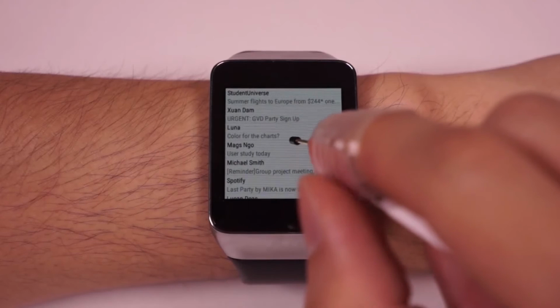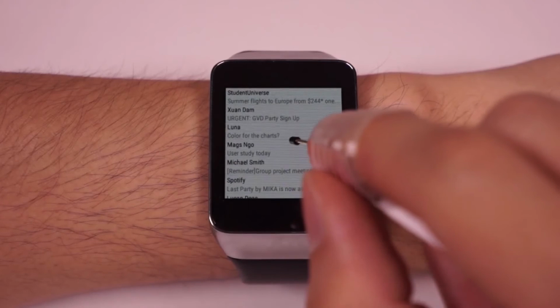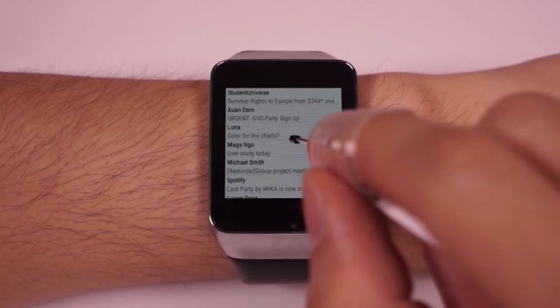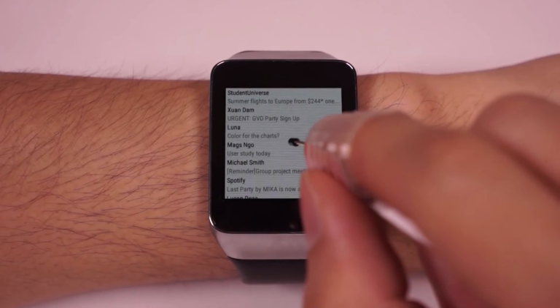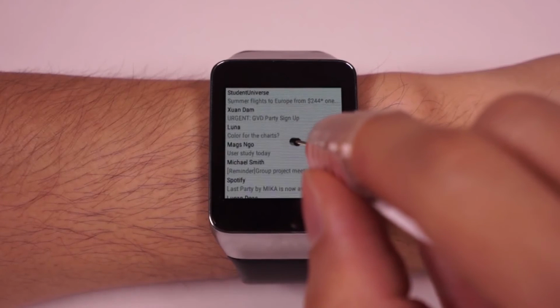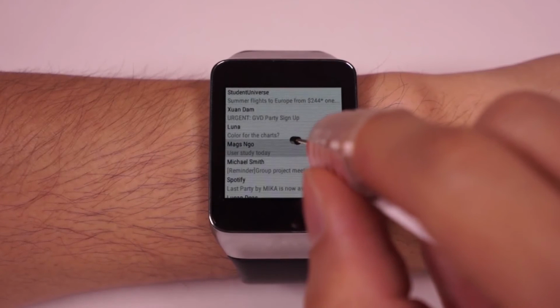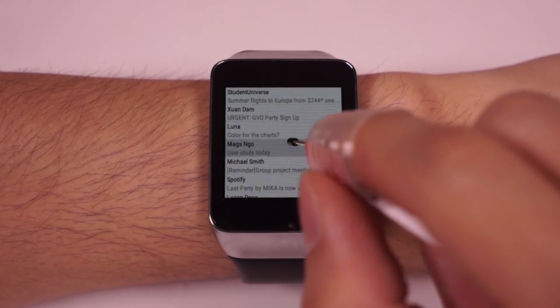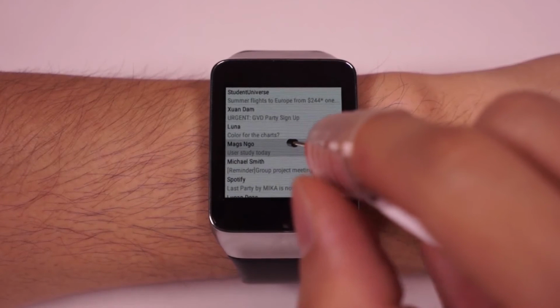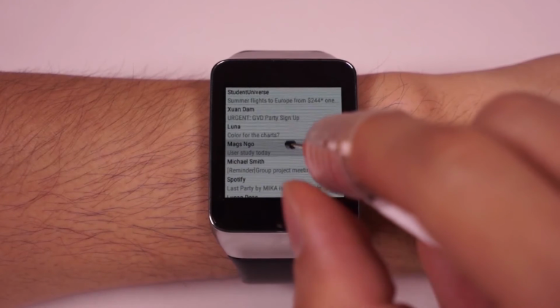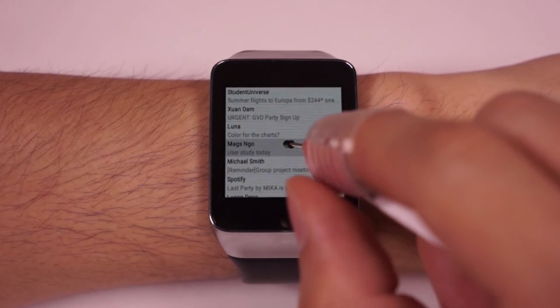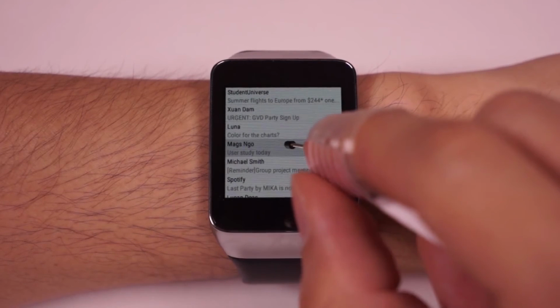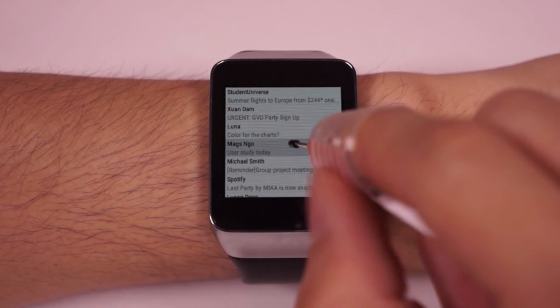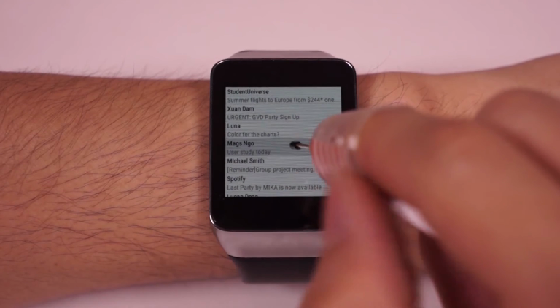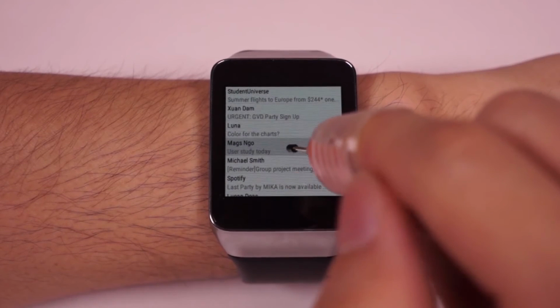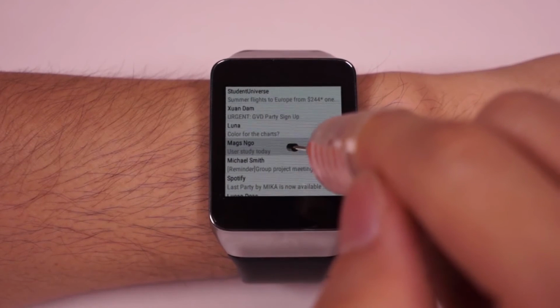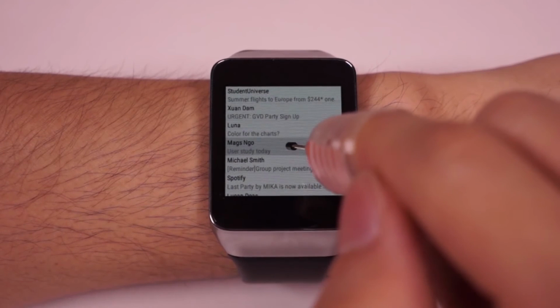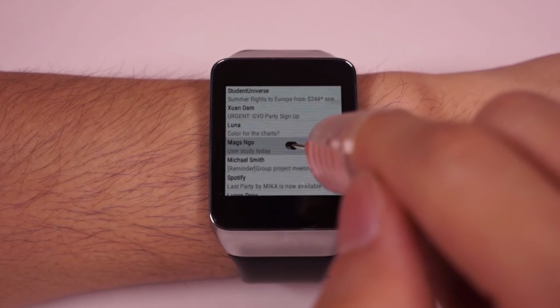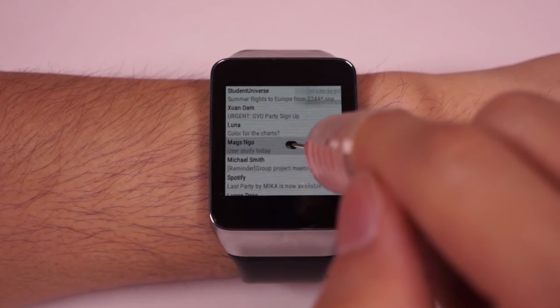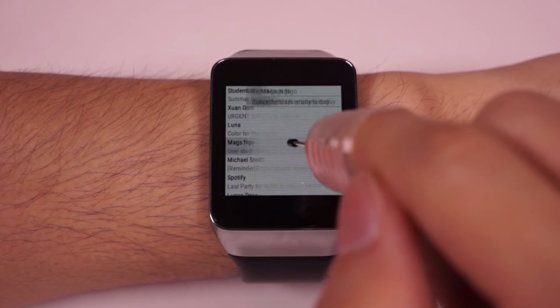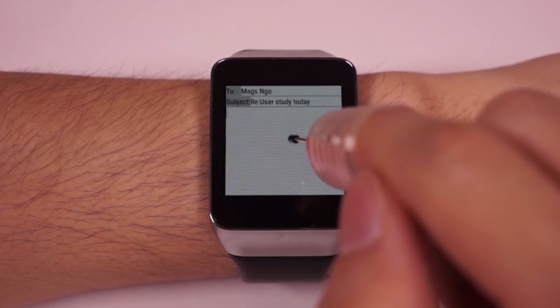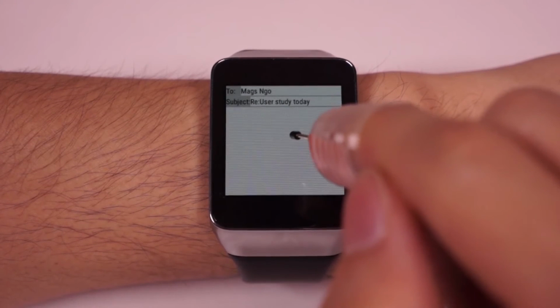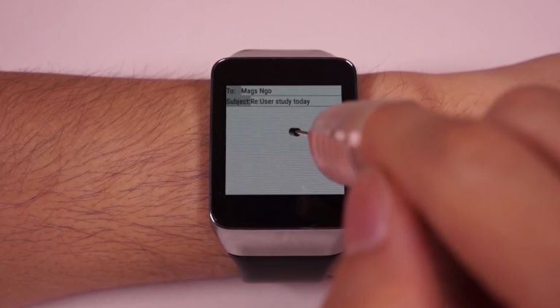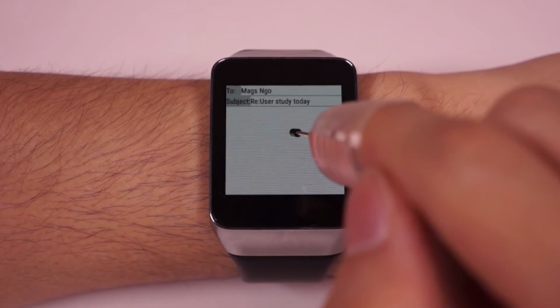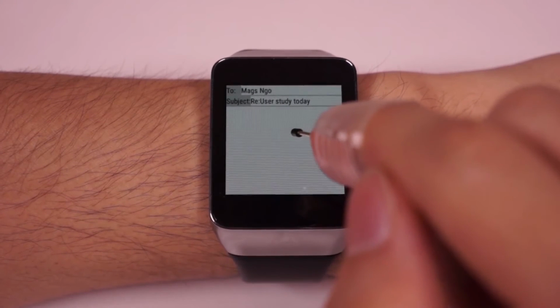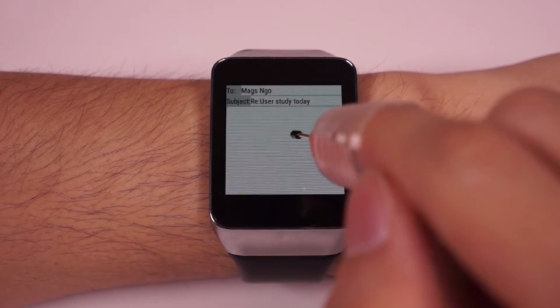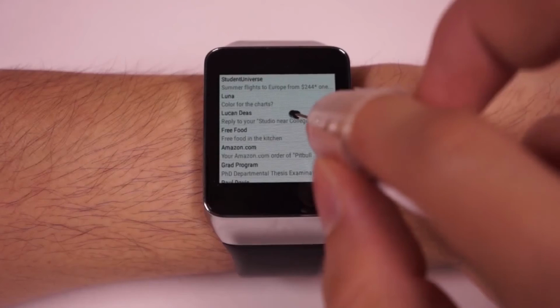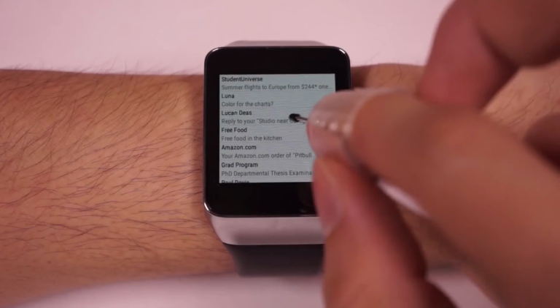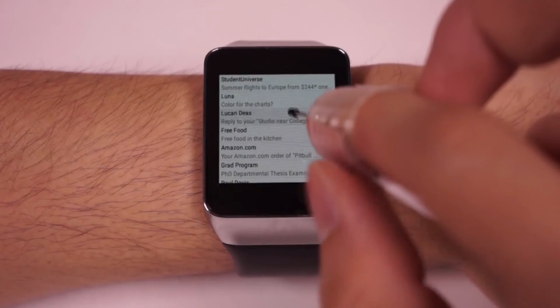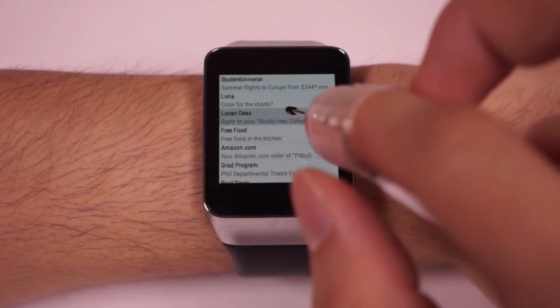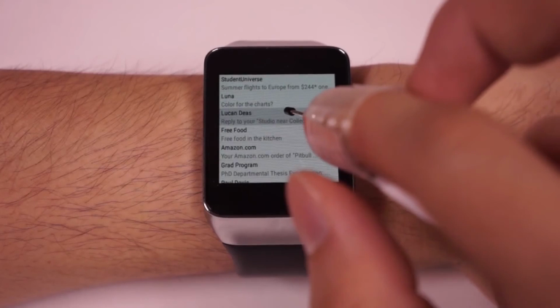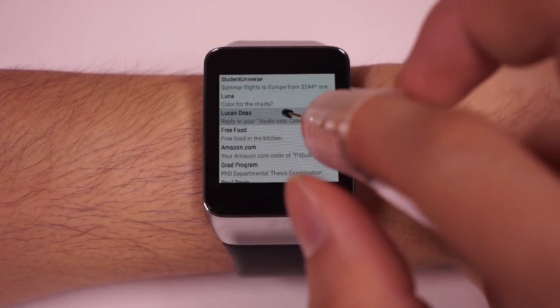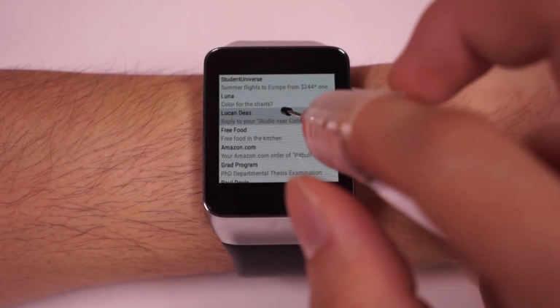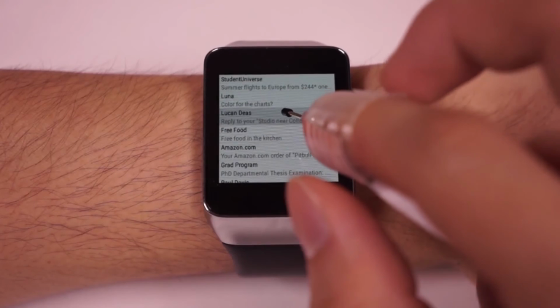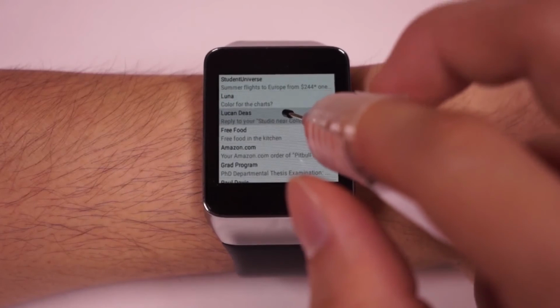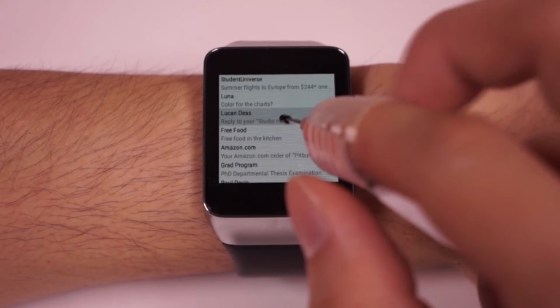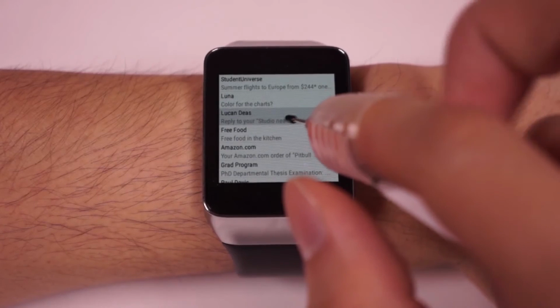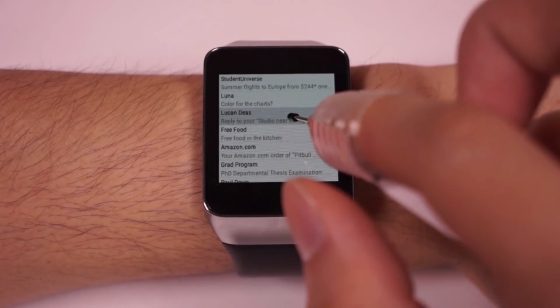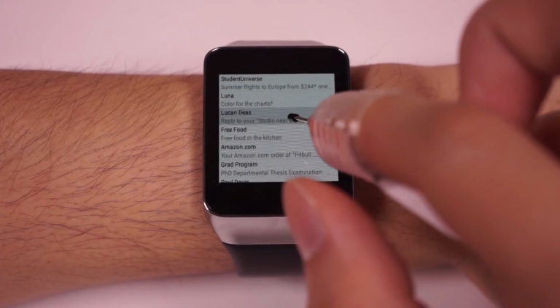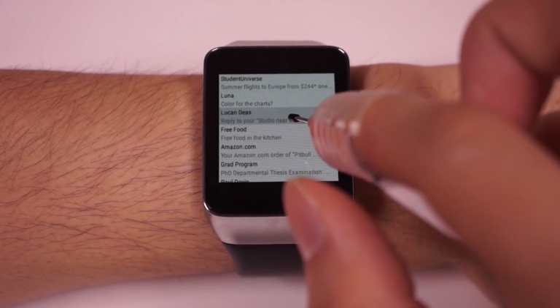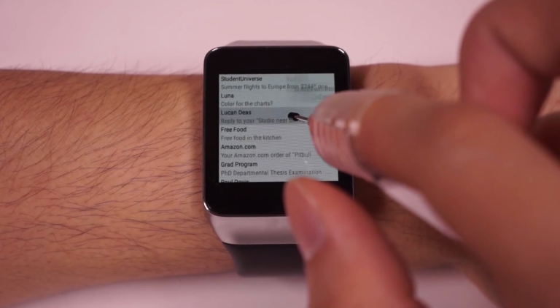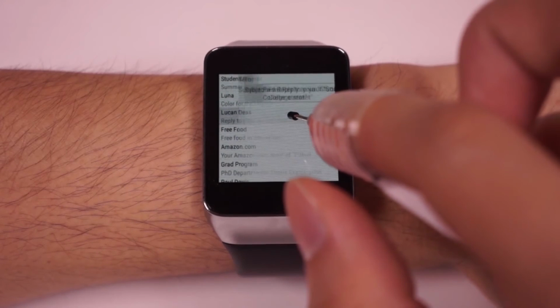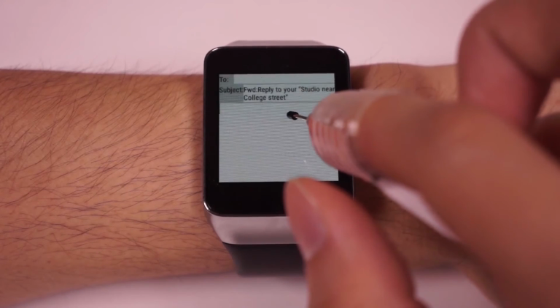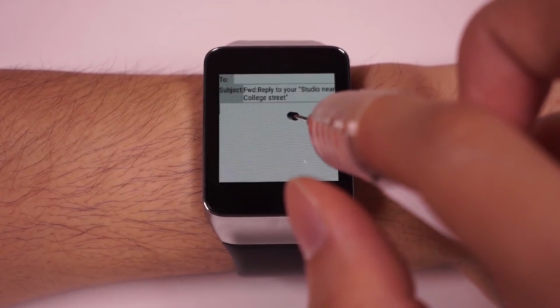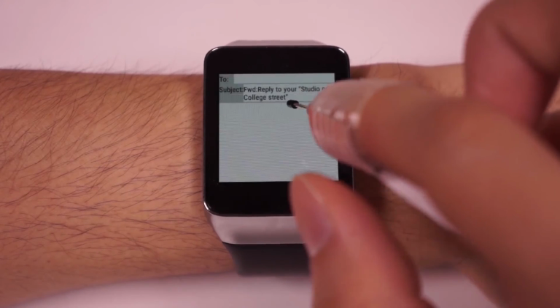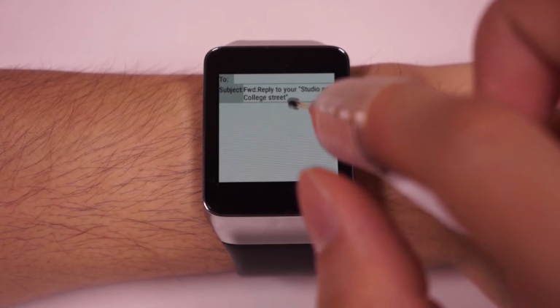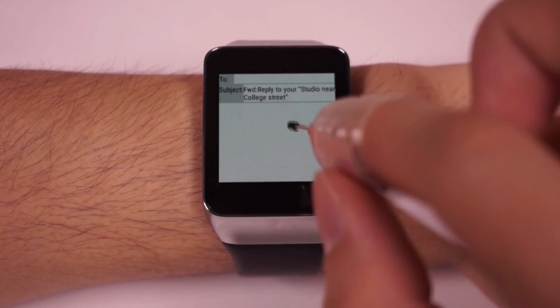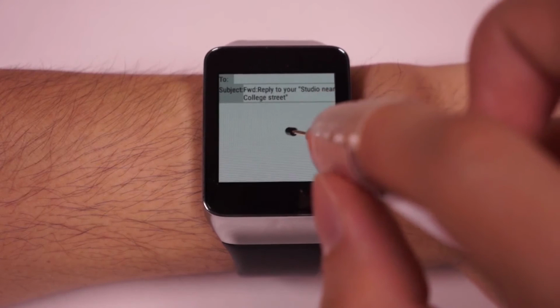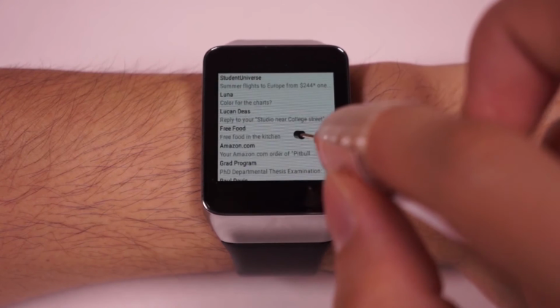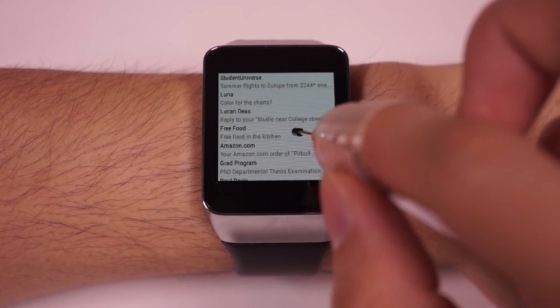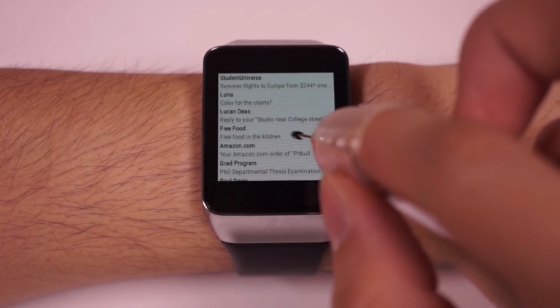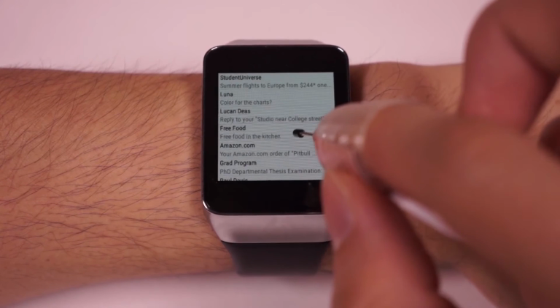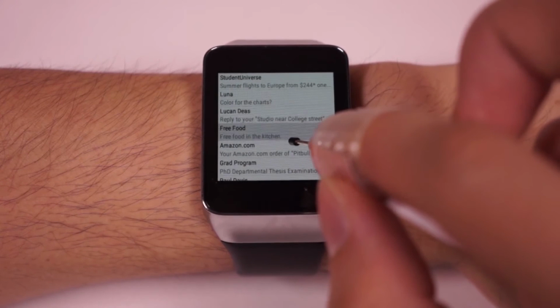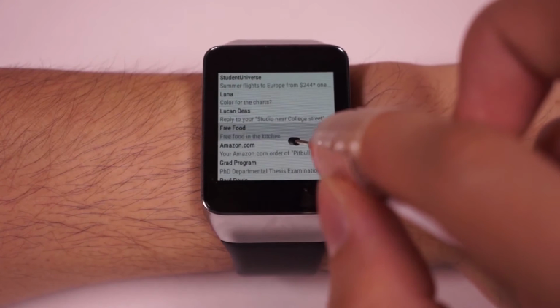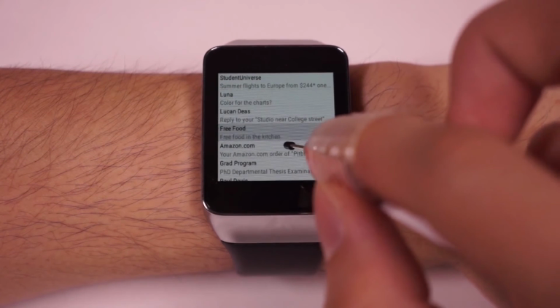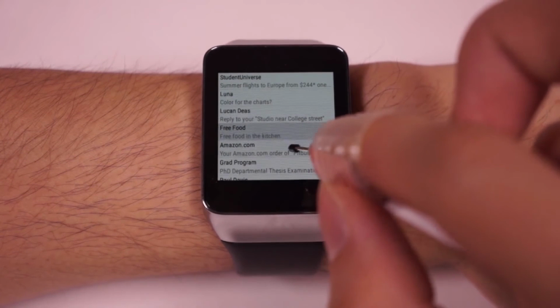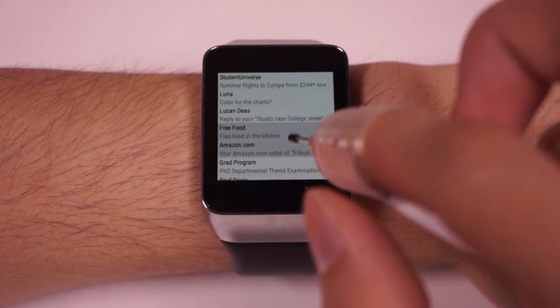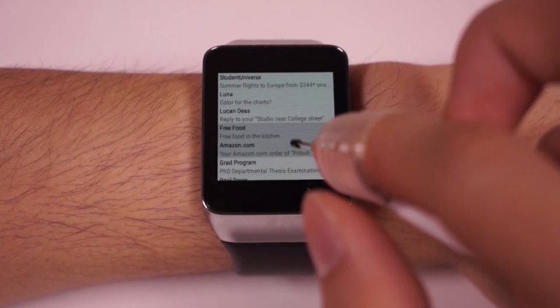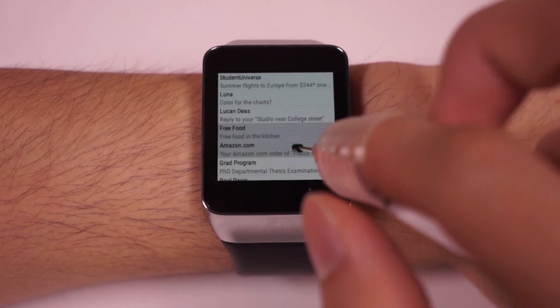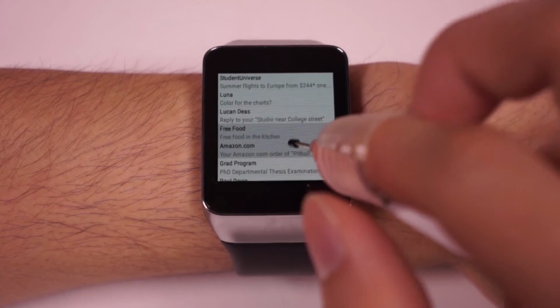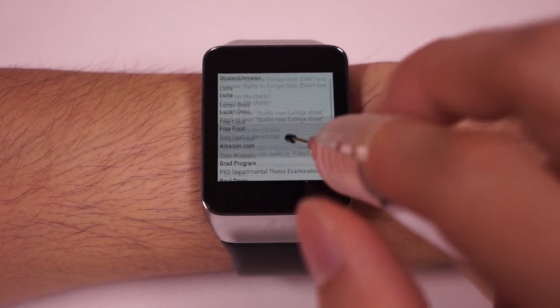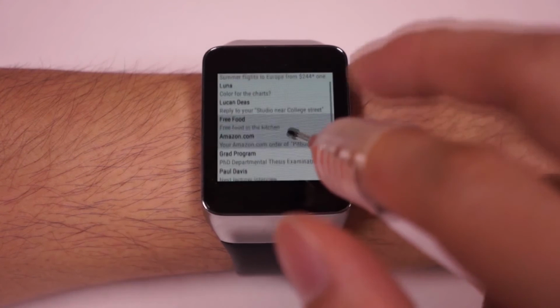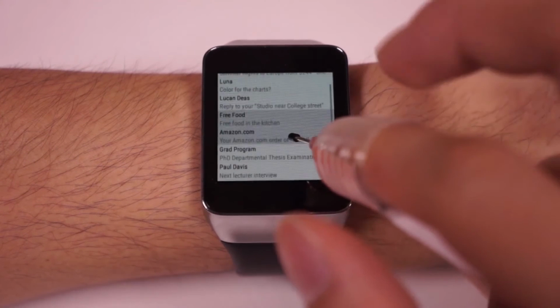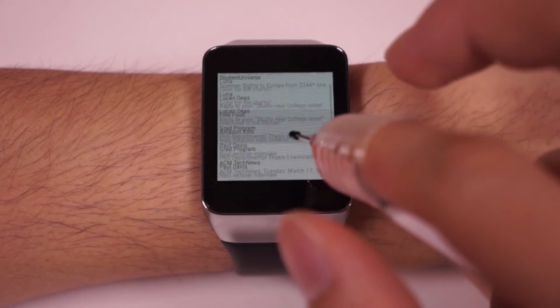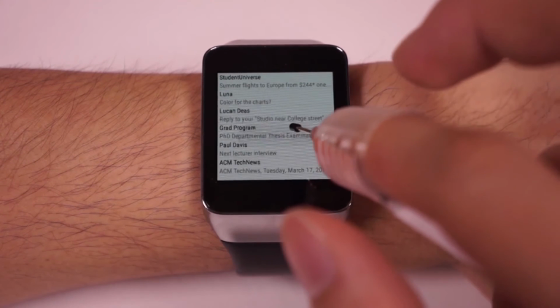You can also swipe up with your thumb to reply to an email, swipe your middle finger up to forward it, or swipe down to delete it.